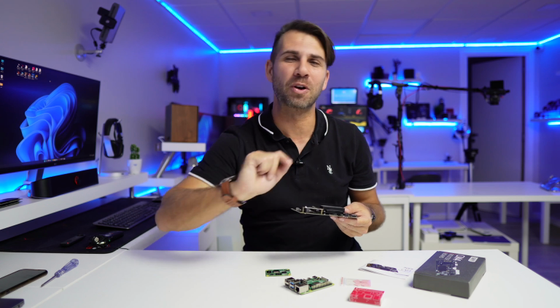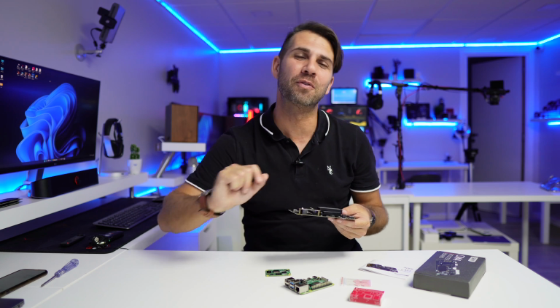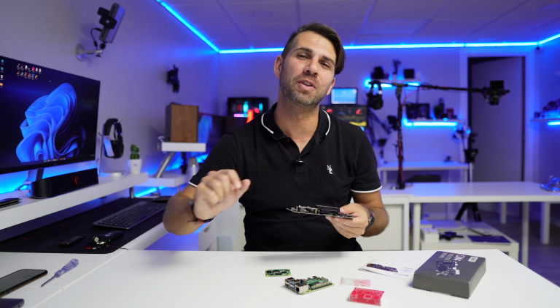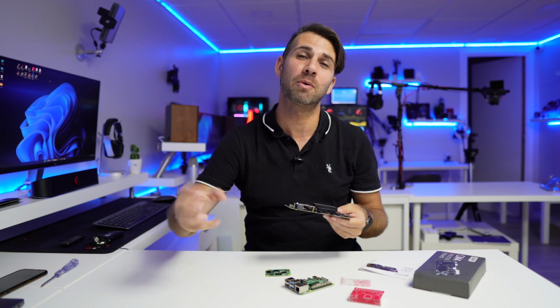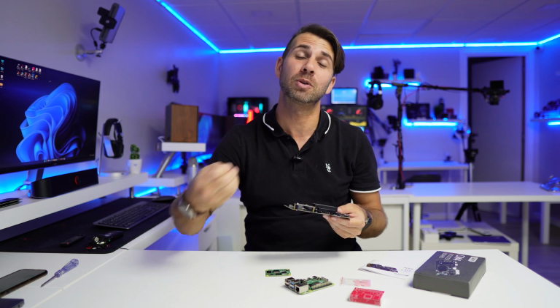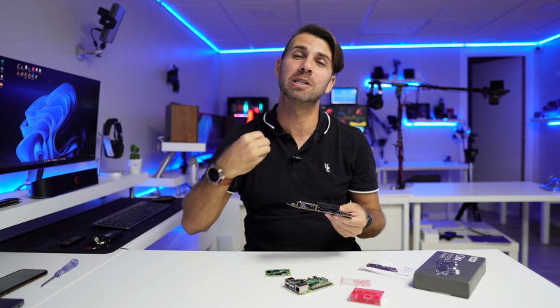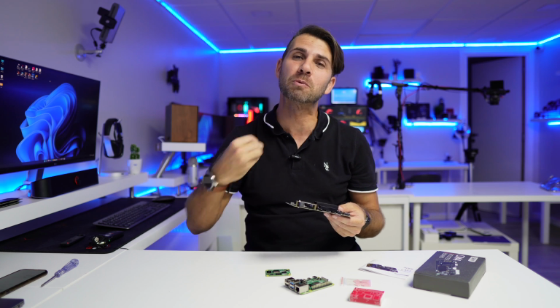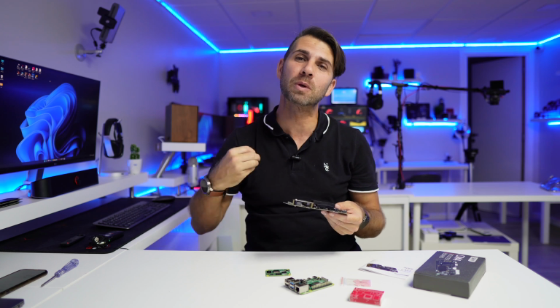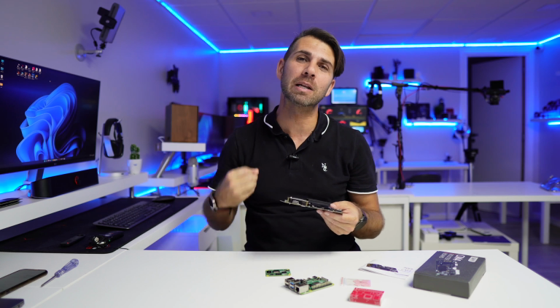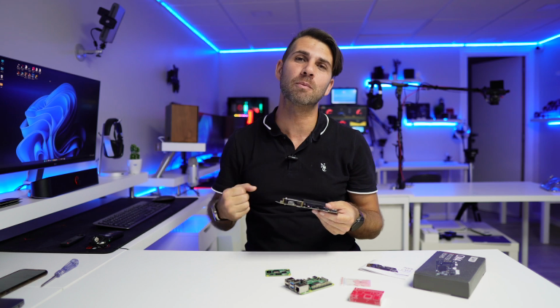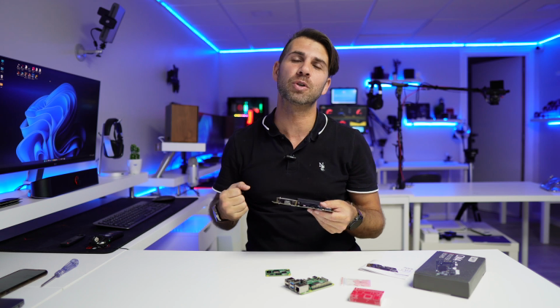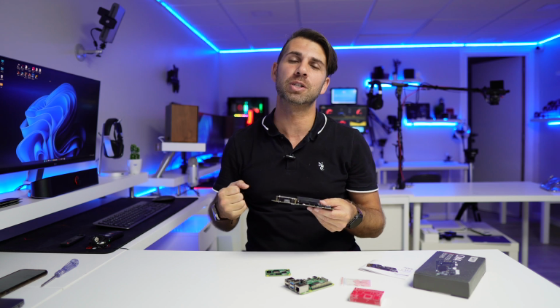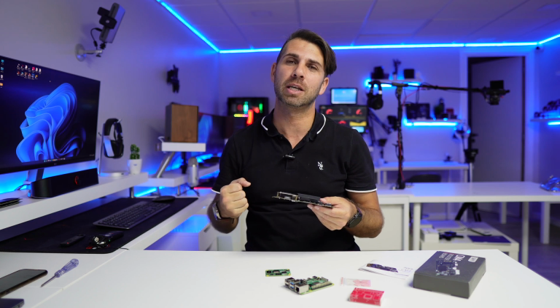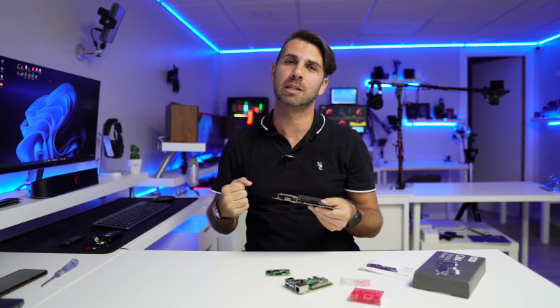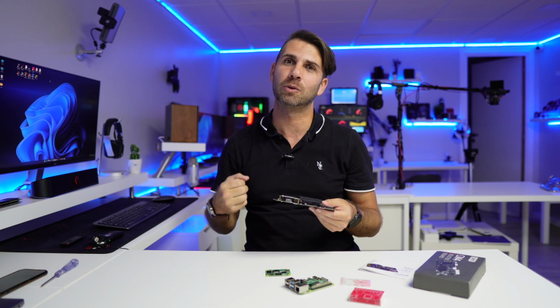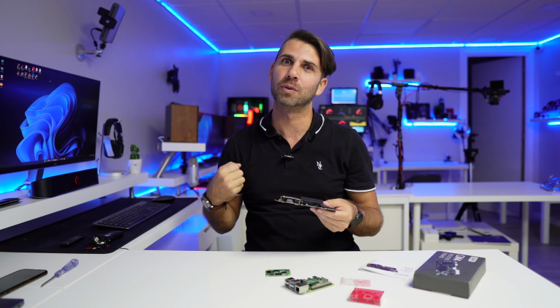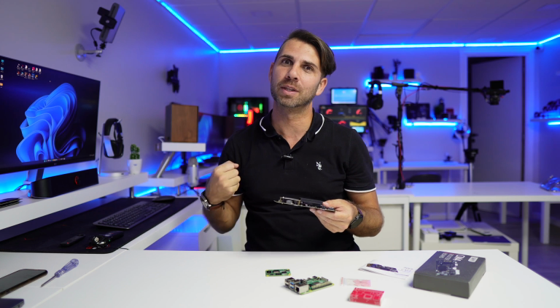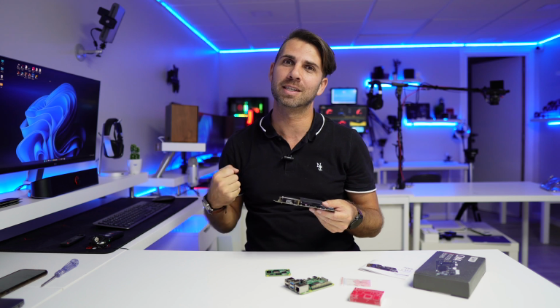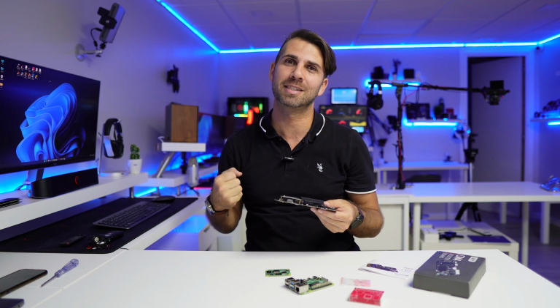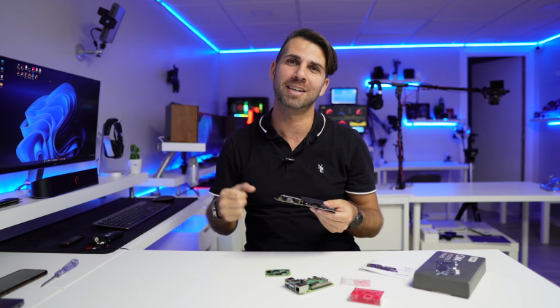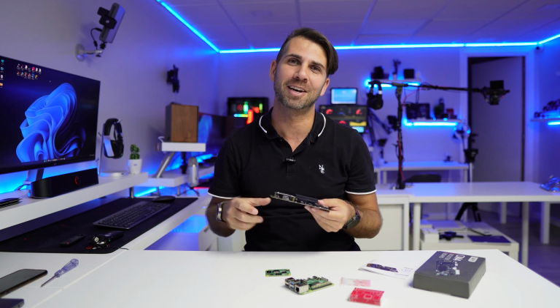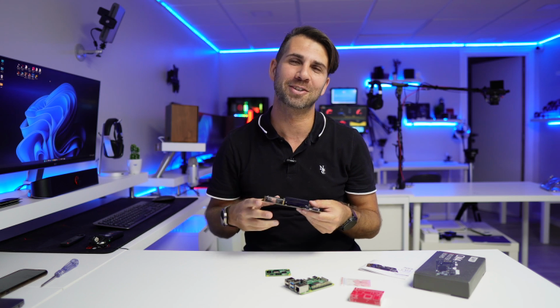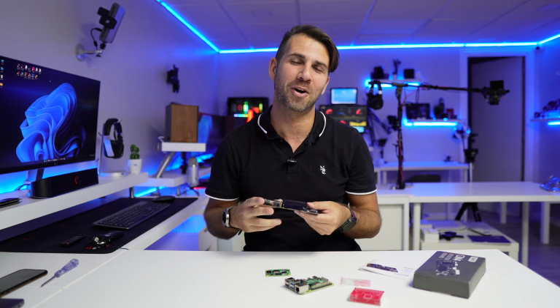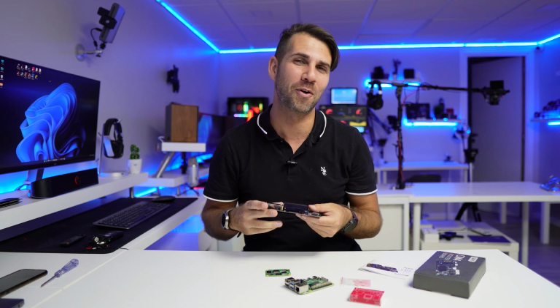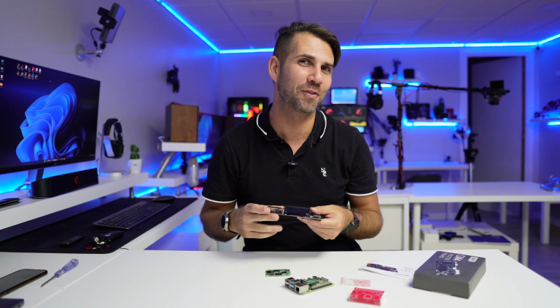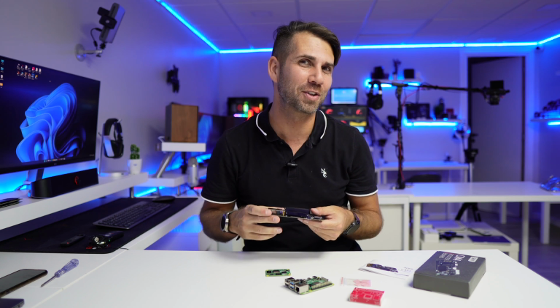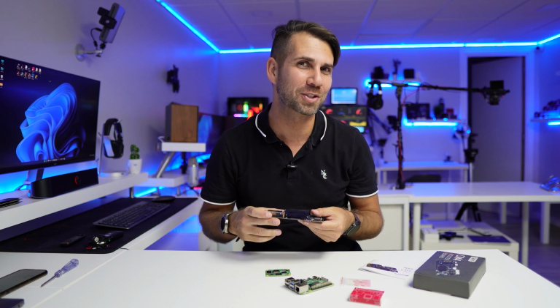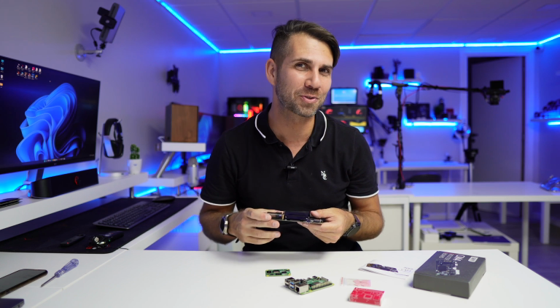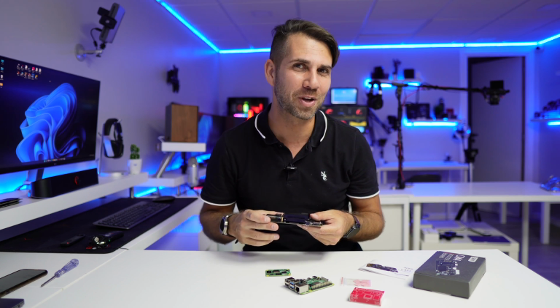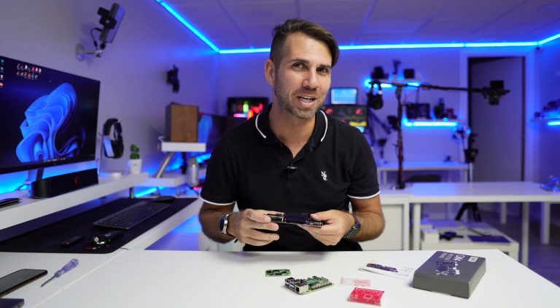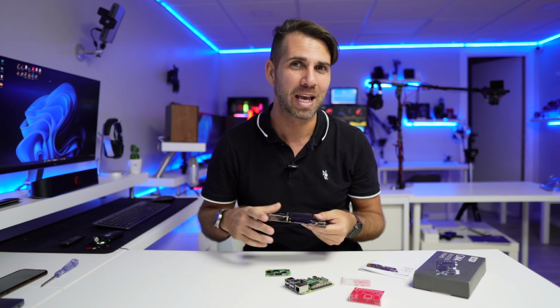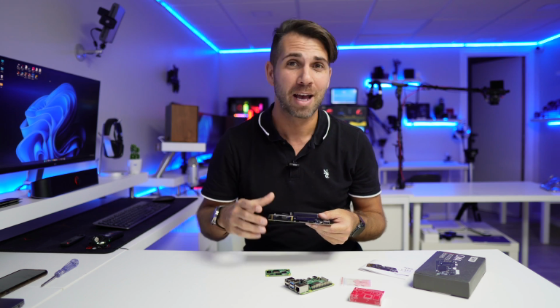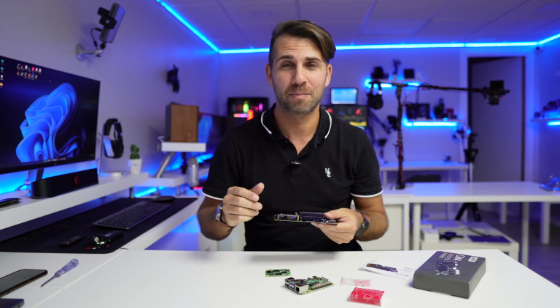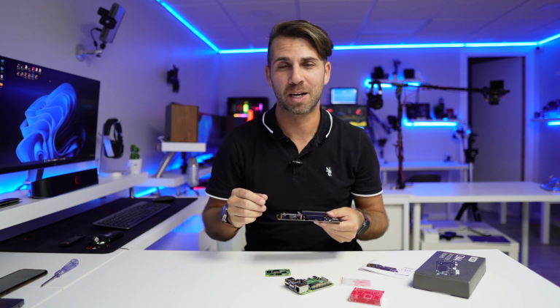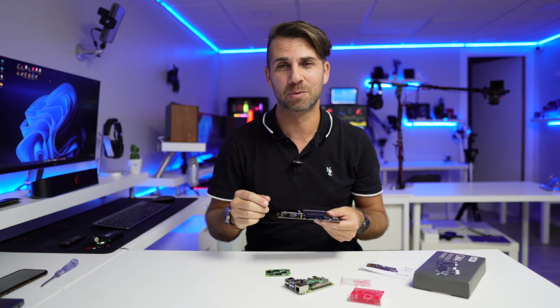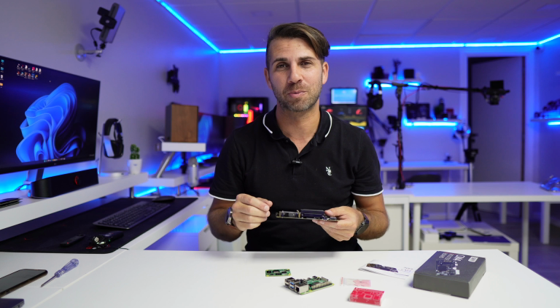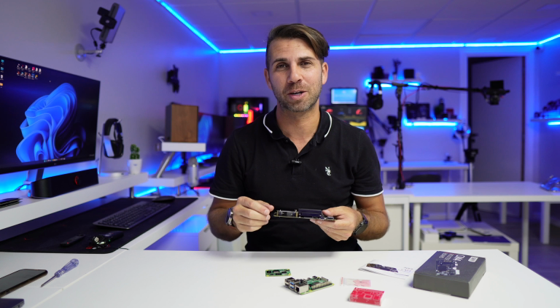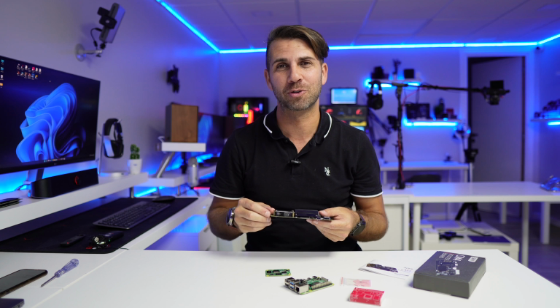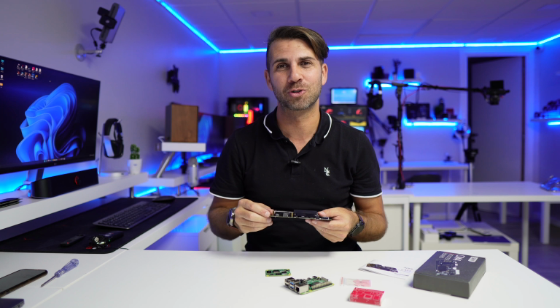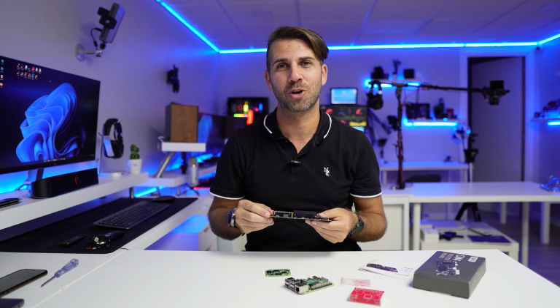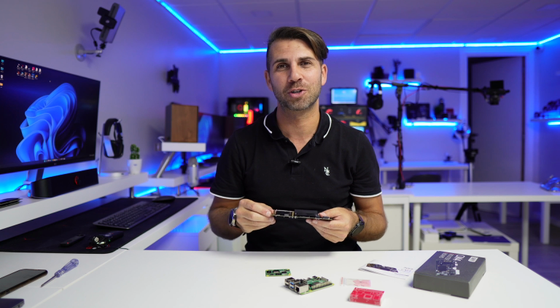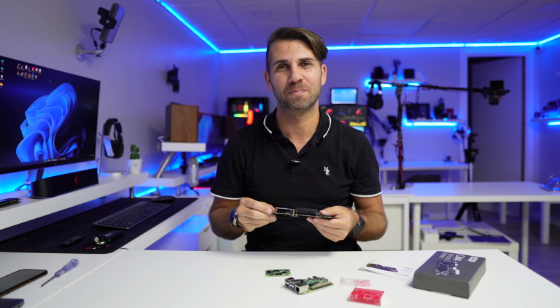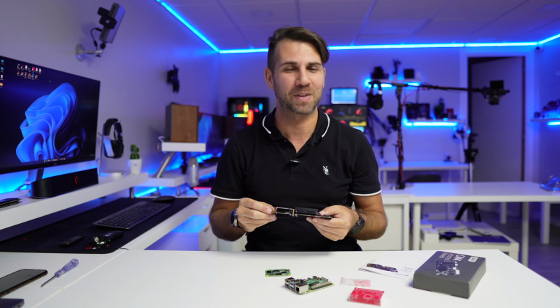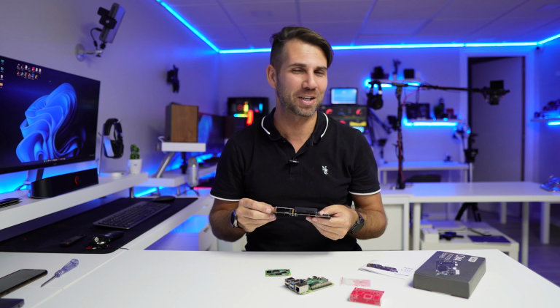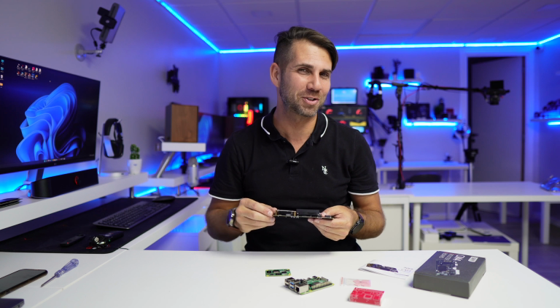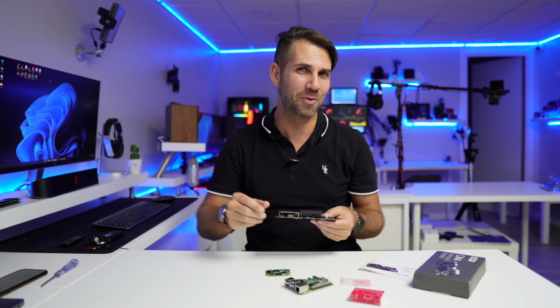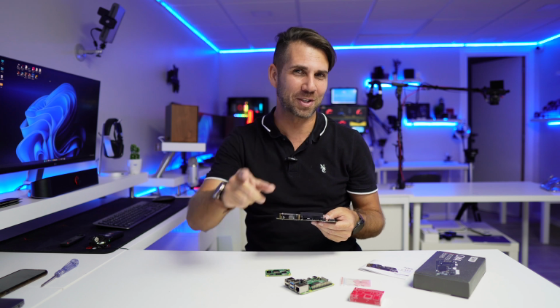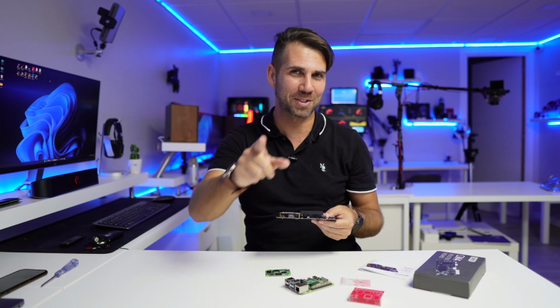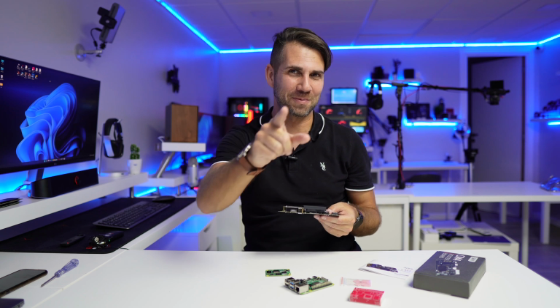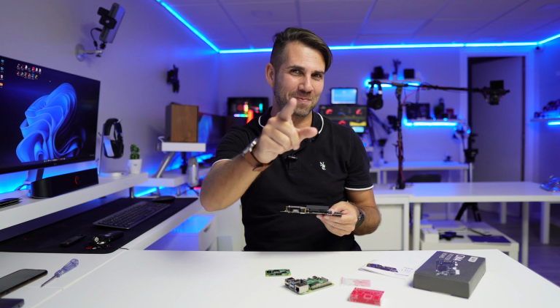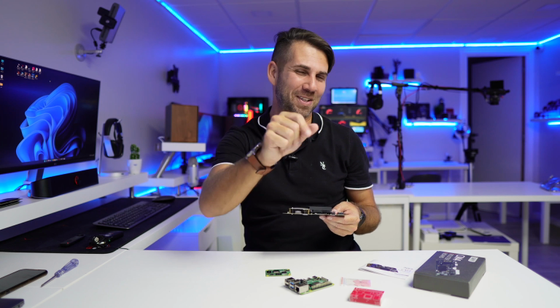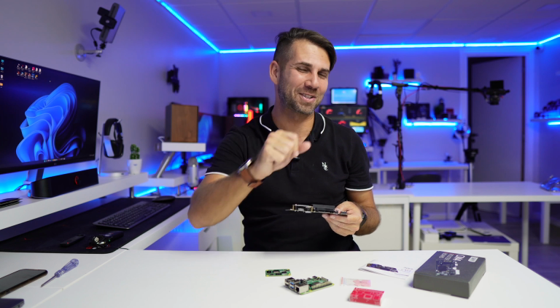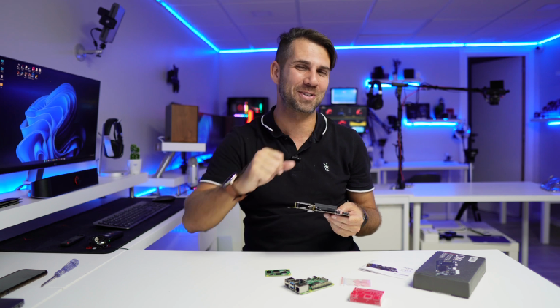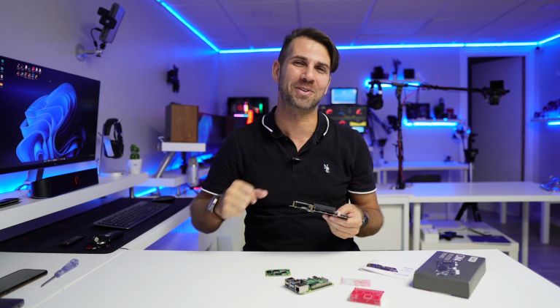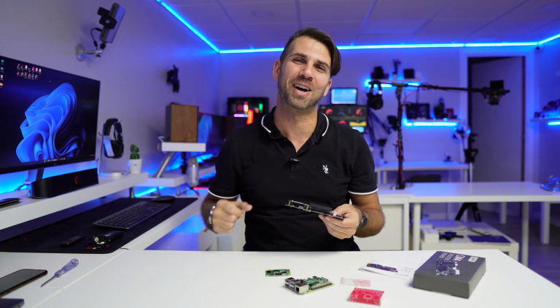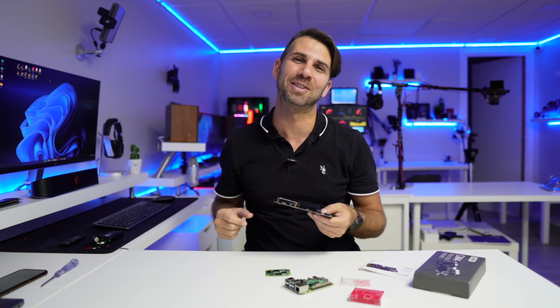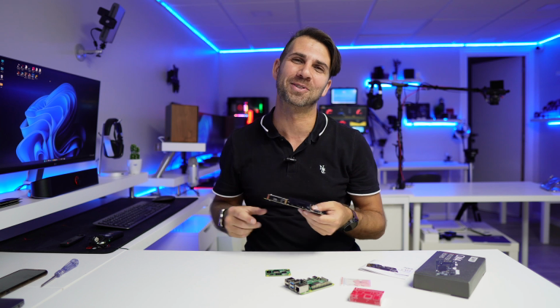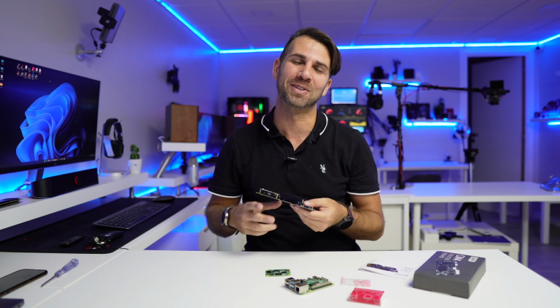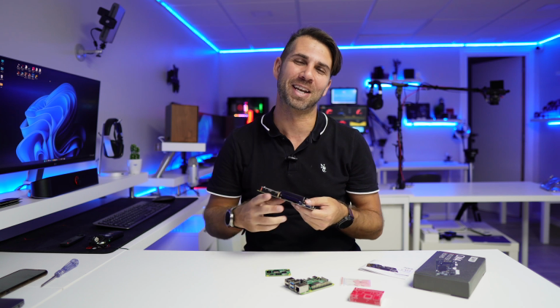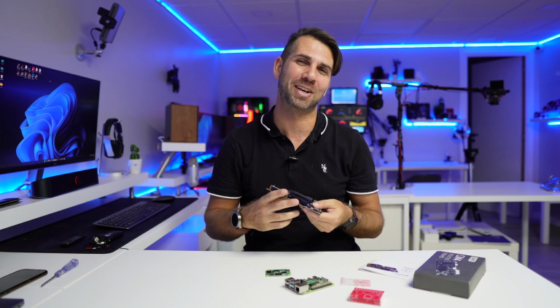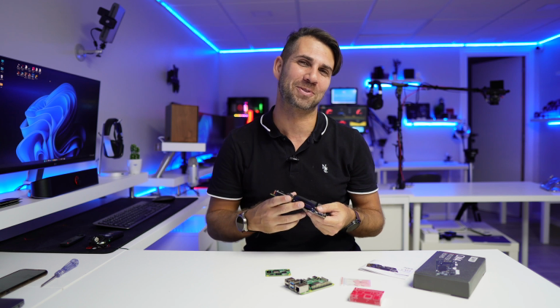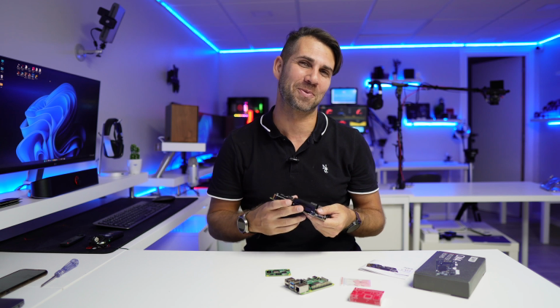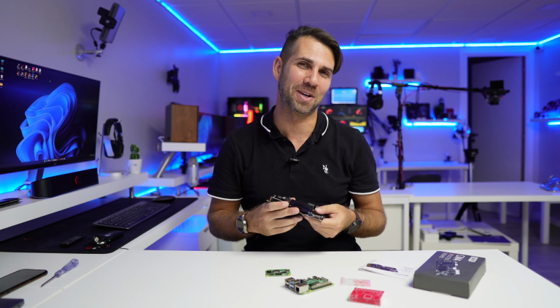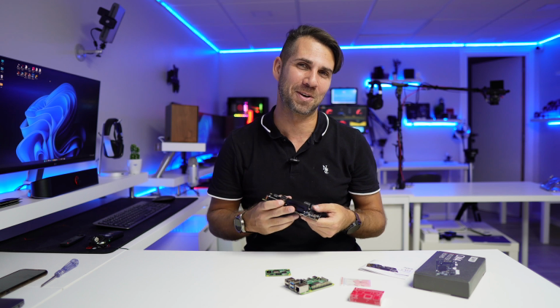Basically, that's it. If you find the video useful, don't forget to leave a thumbs up, which is really appreciated. My name is Roberto George and as always I'll see you guys on the next one.